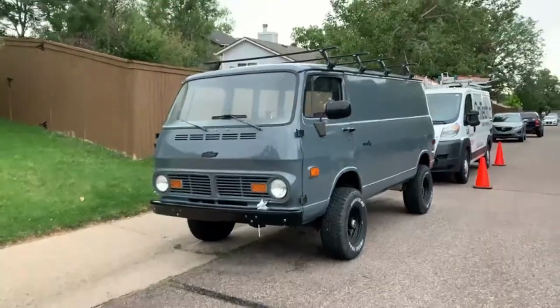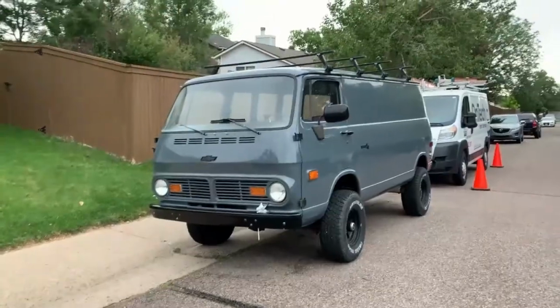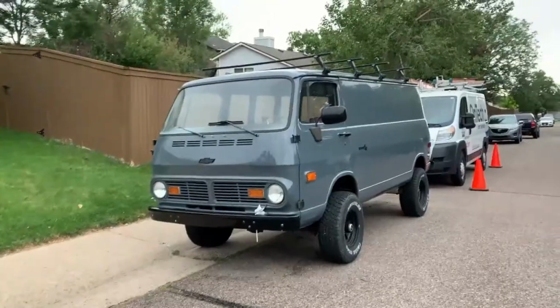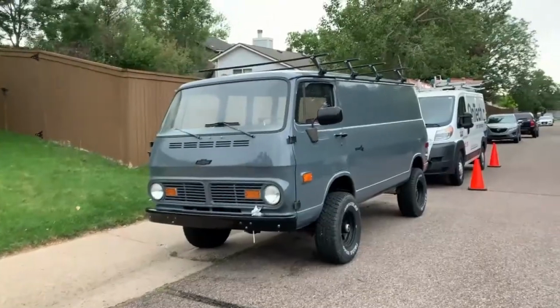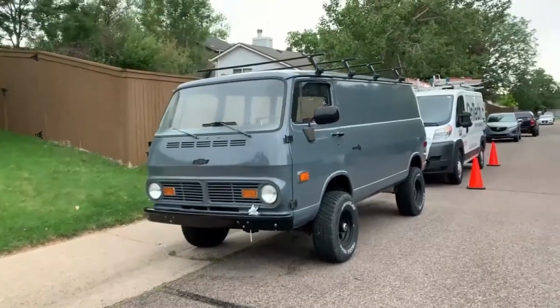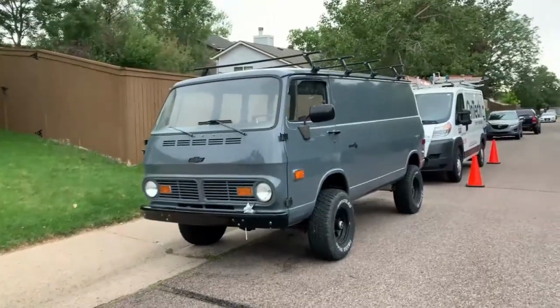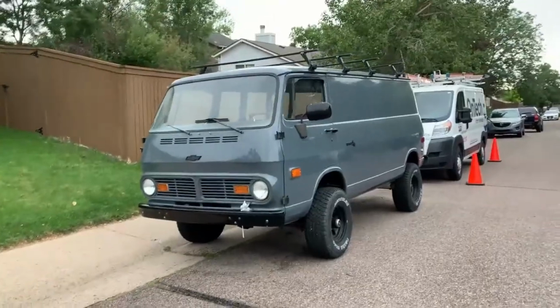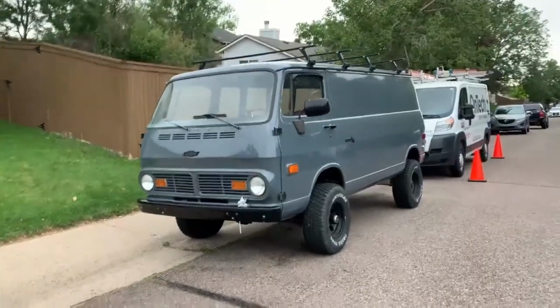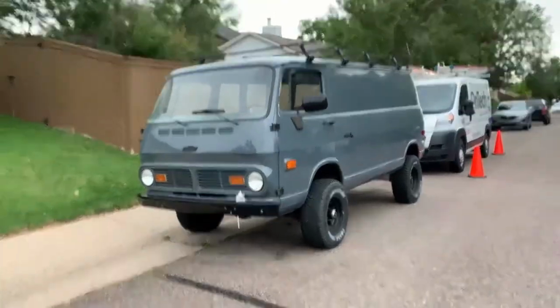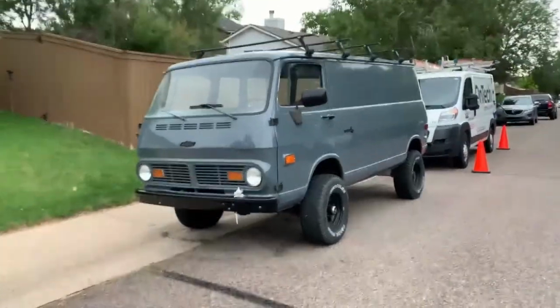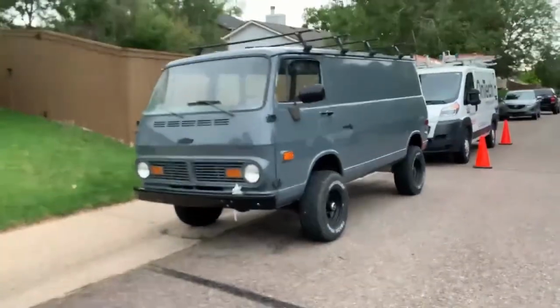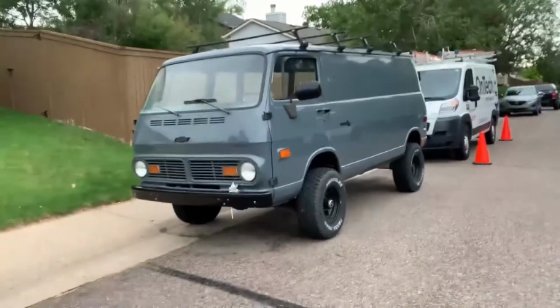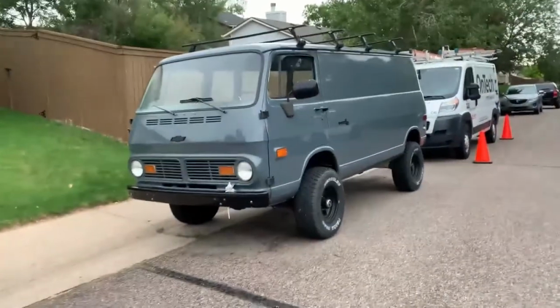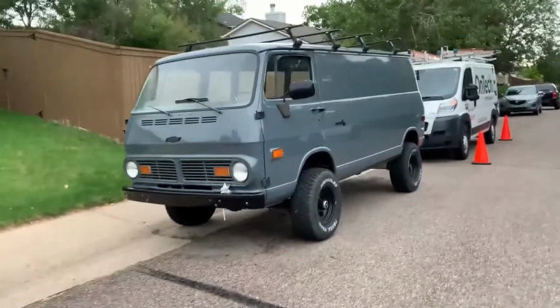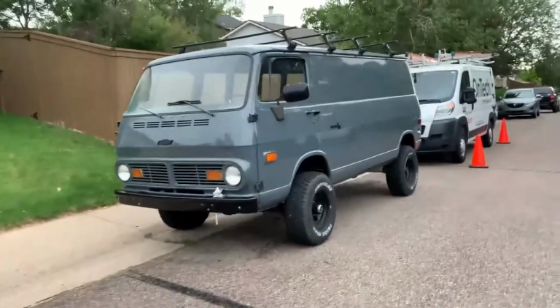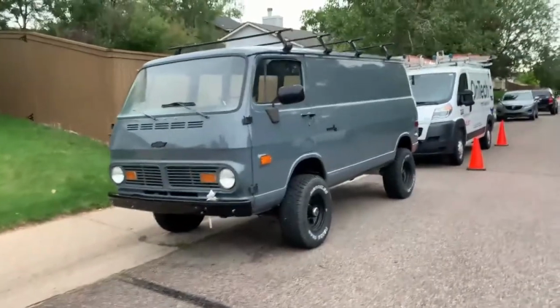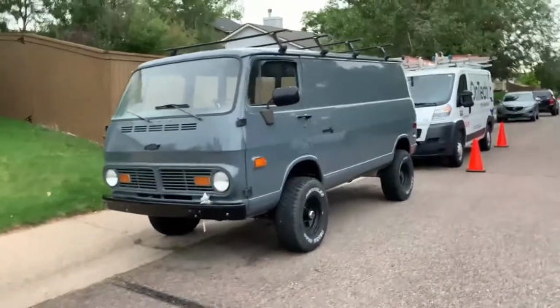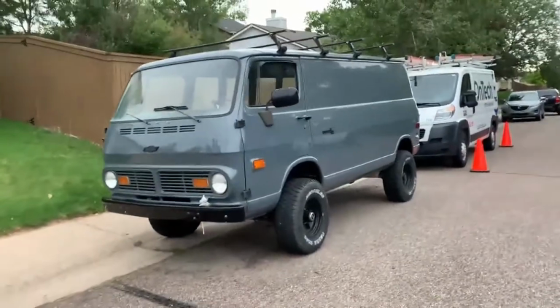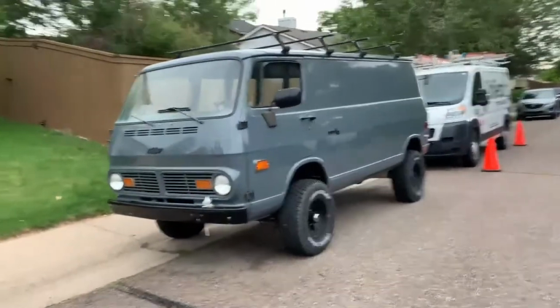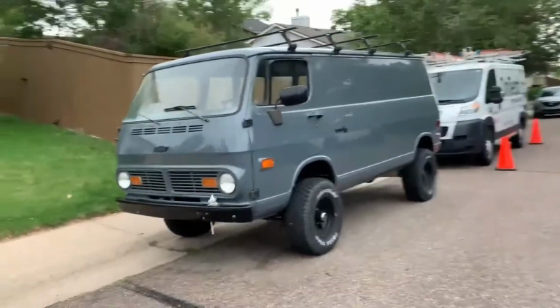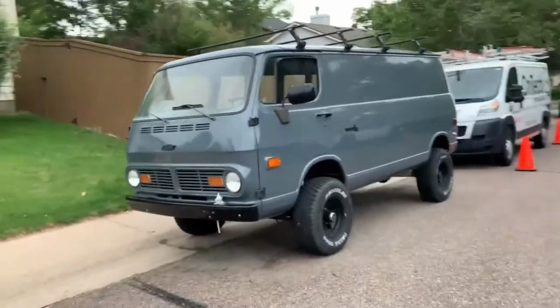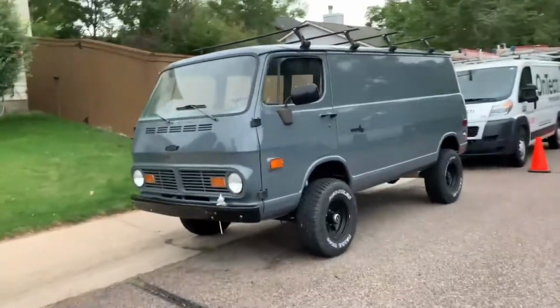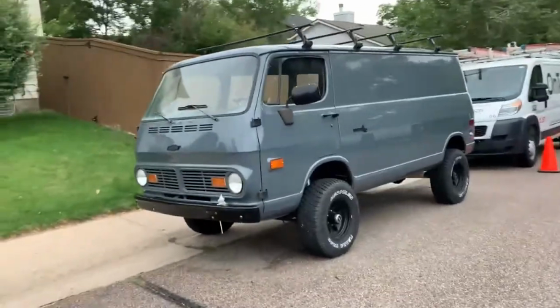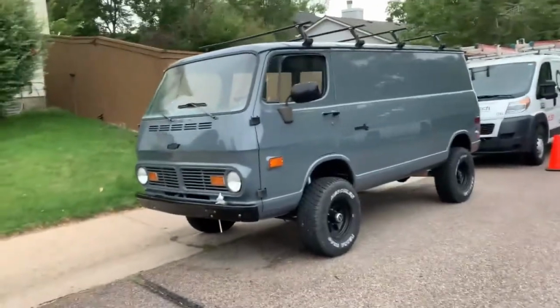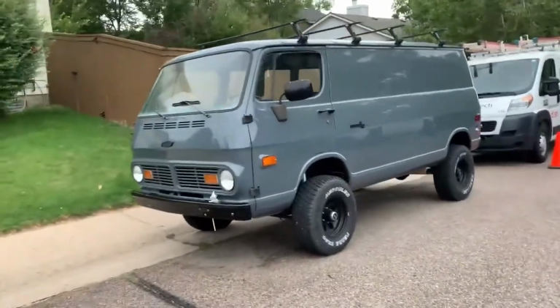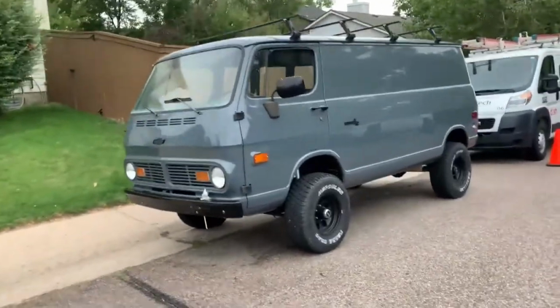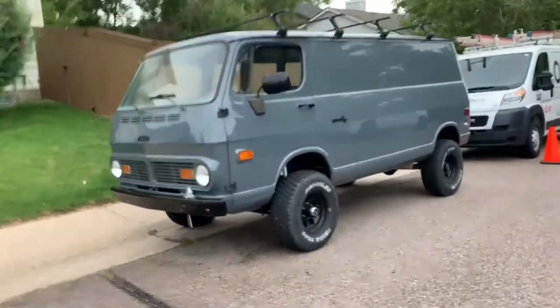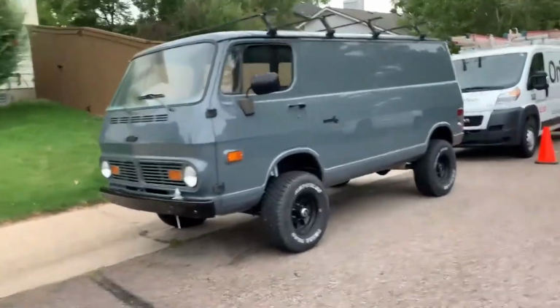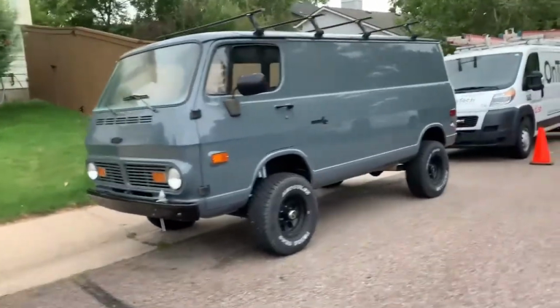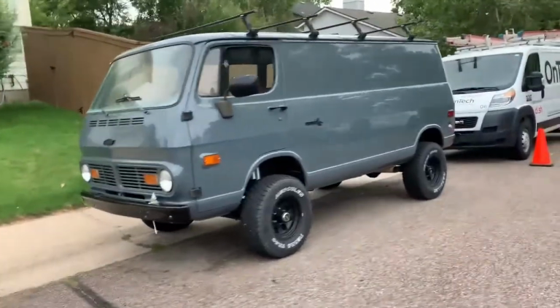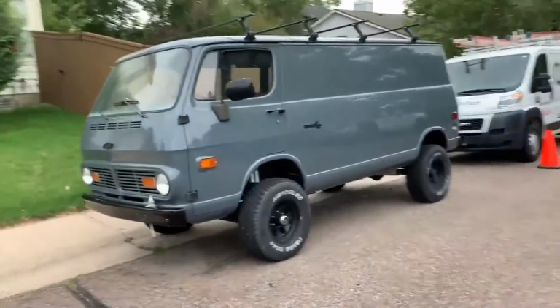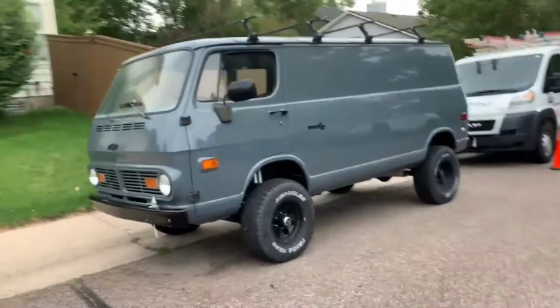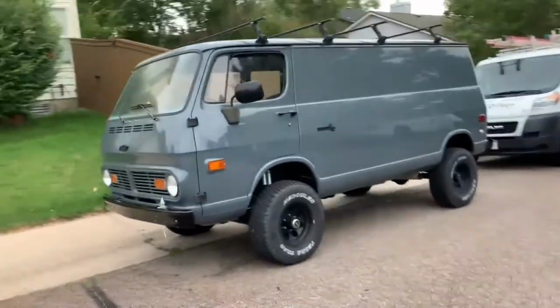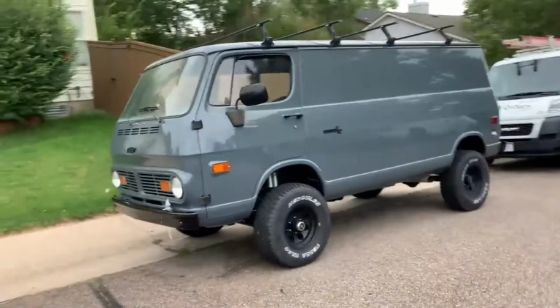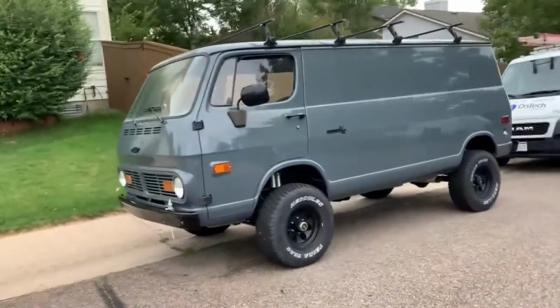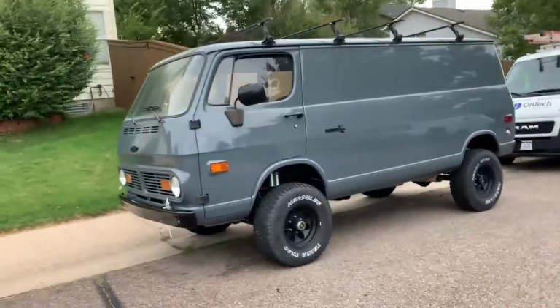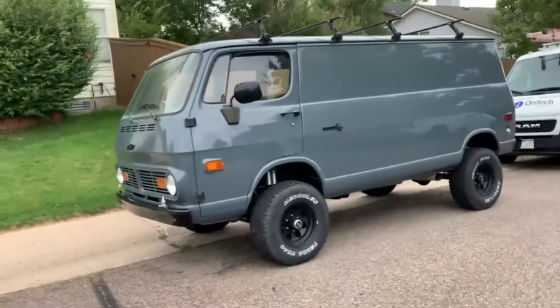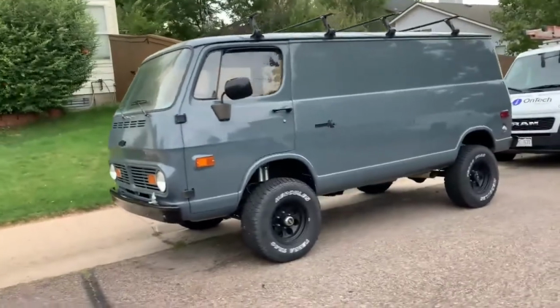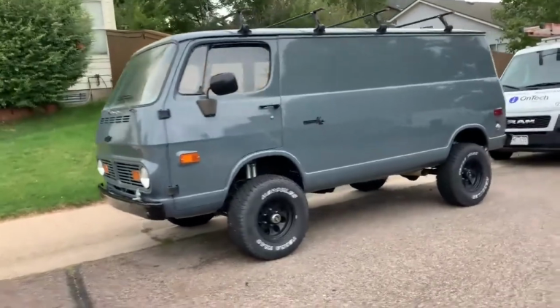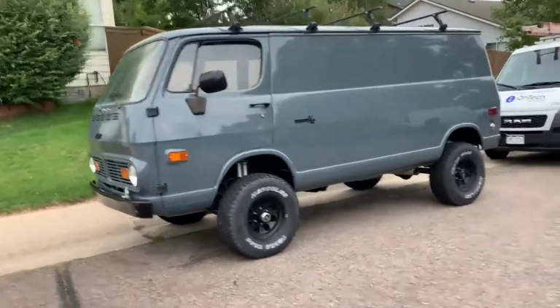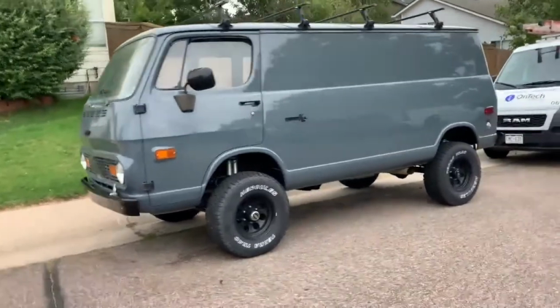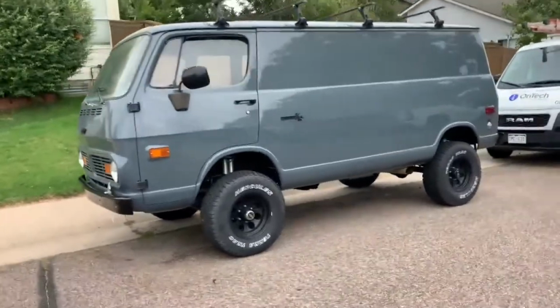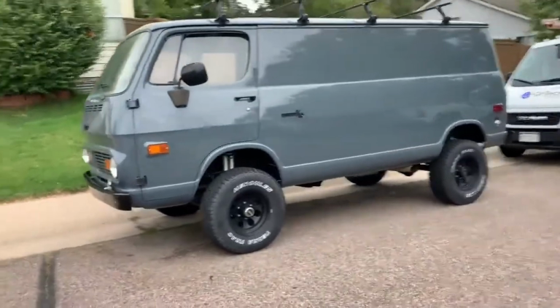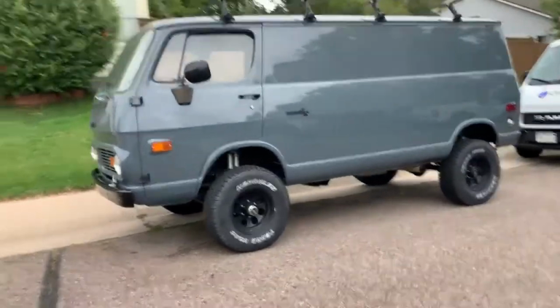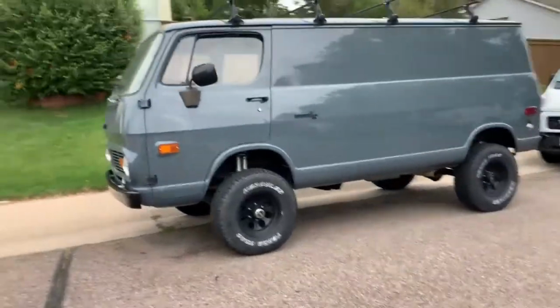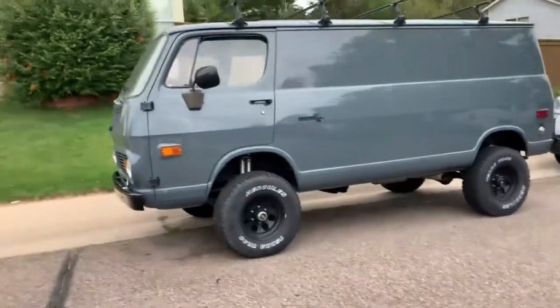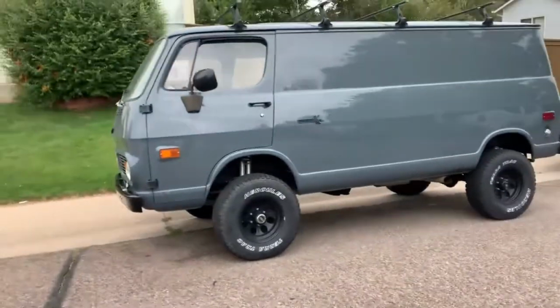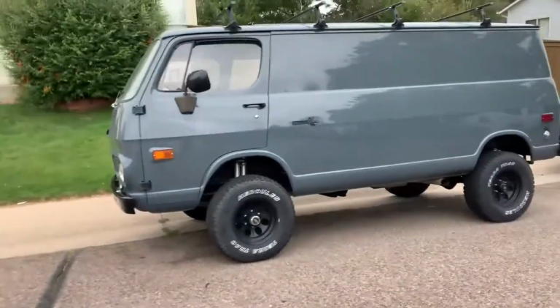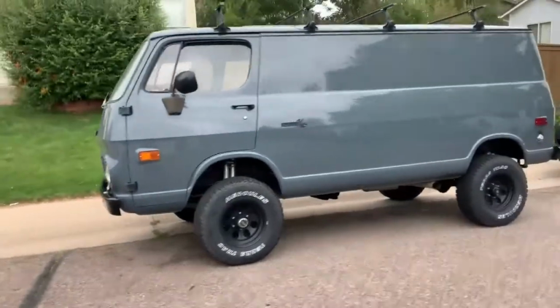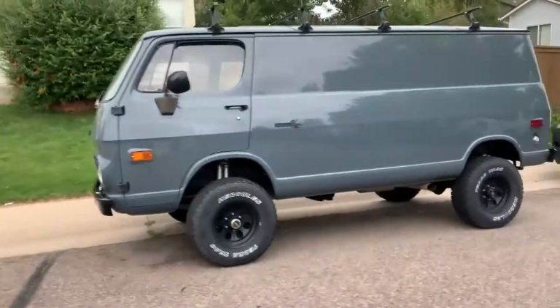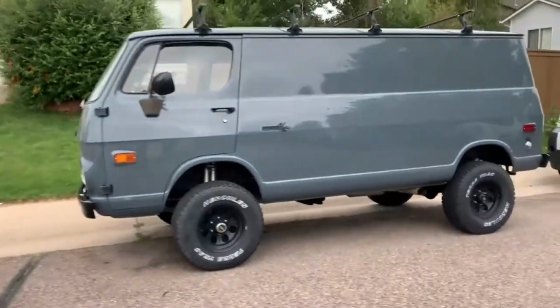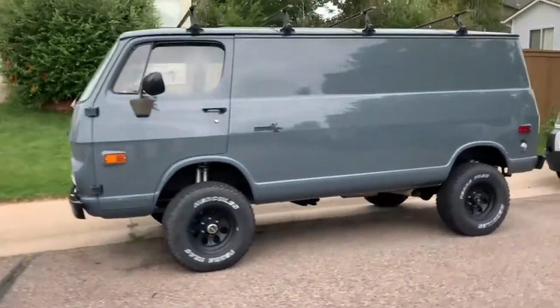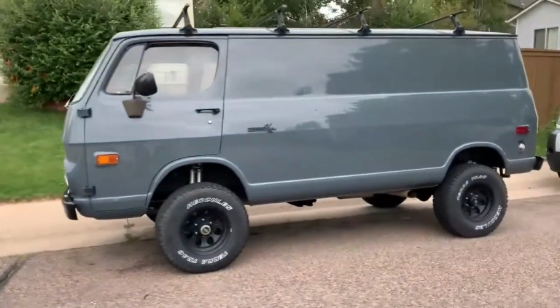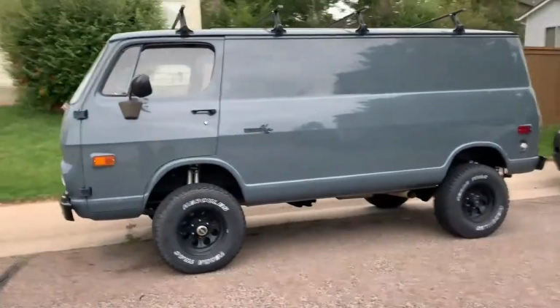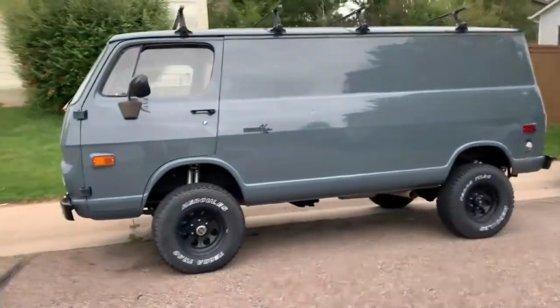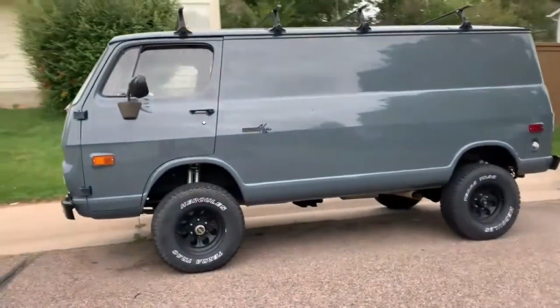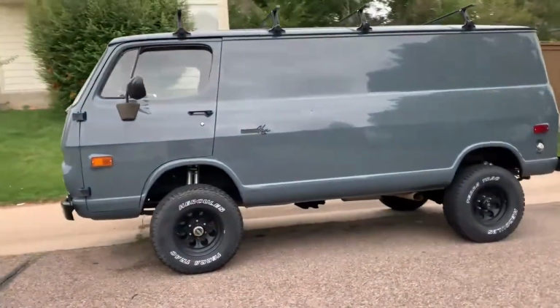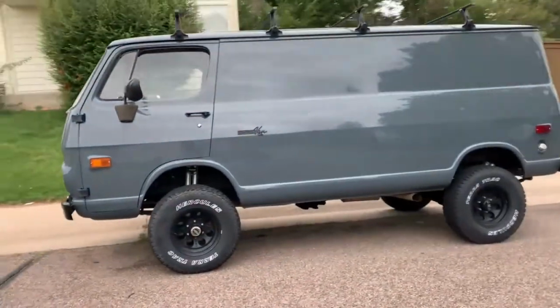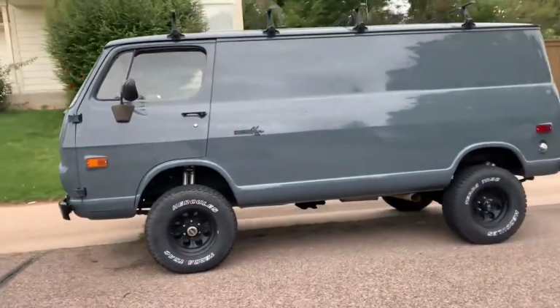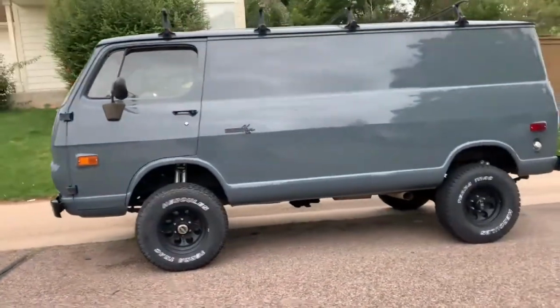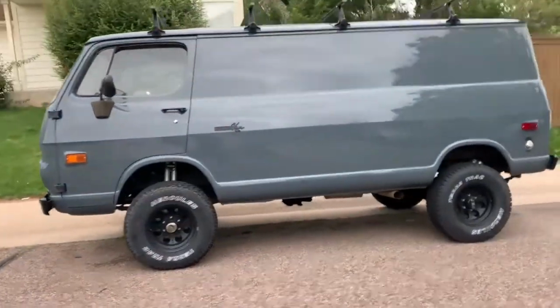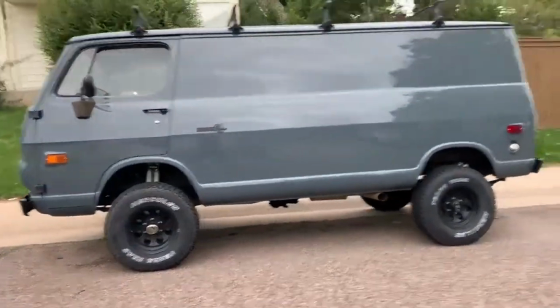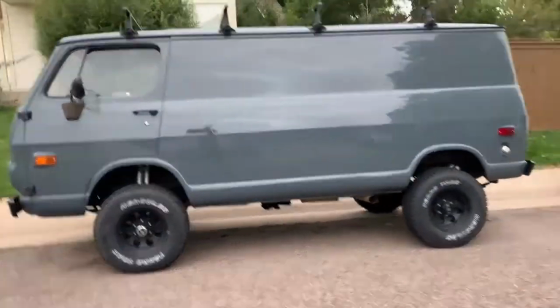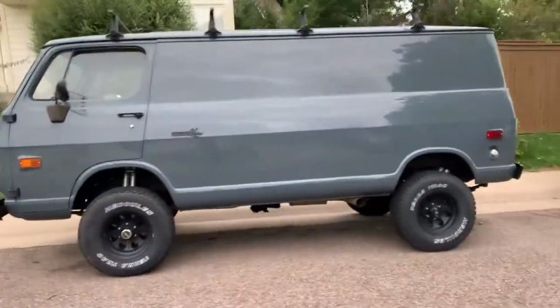Let me know if you guys liked today's video. If you did, I'll make another one building the exhaust for my 1969 Chevy G10 with a 4x4 slot.